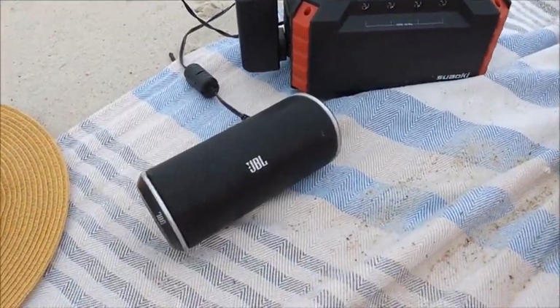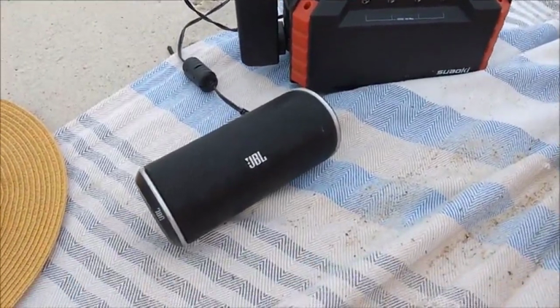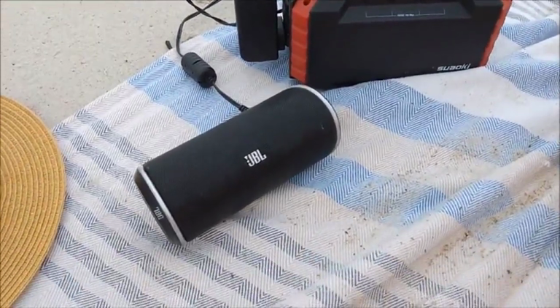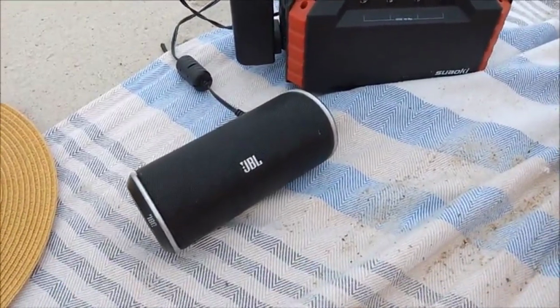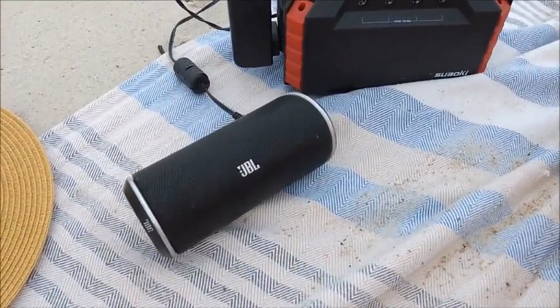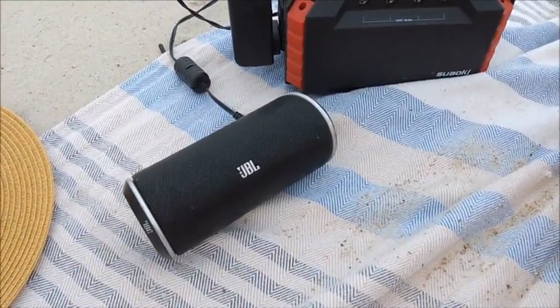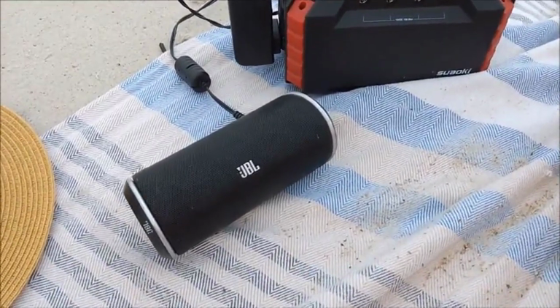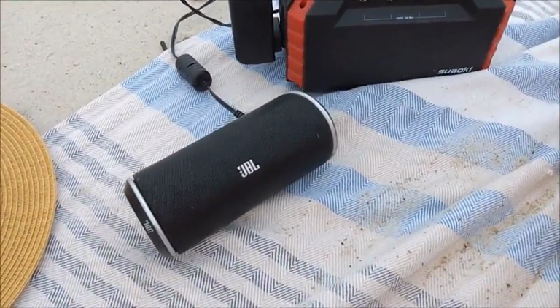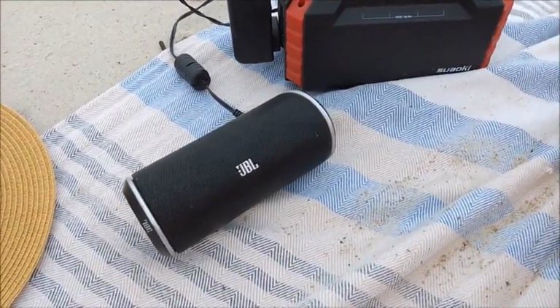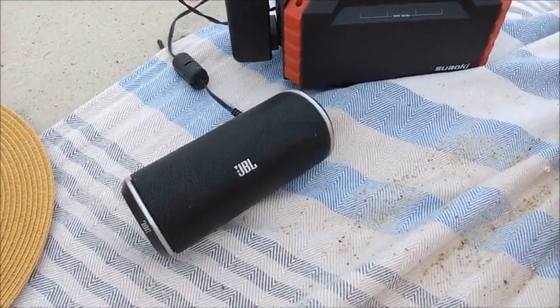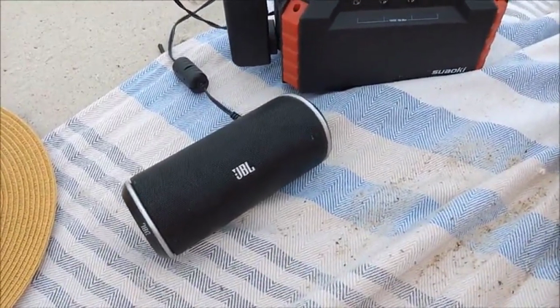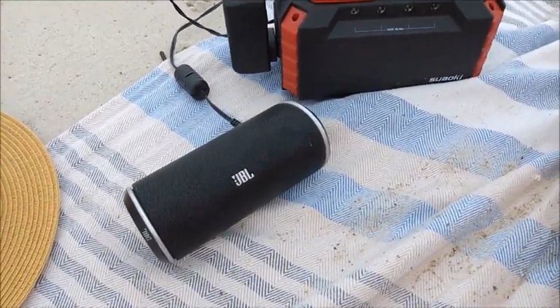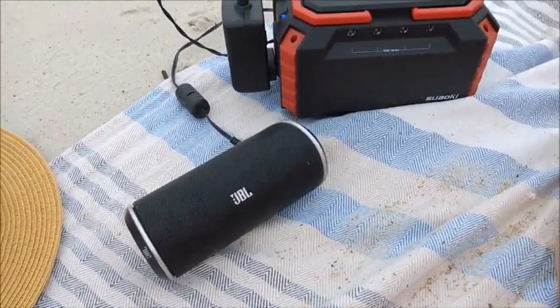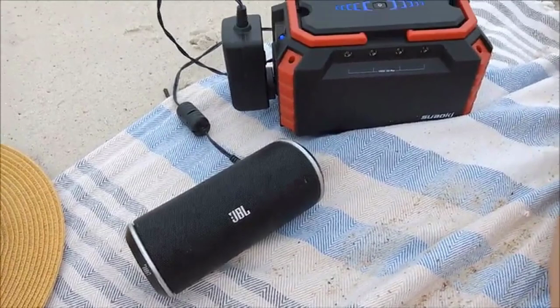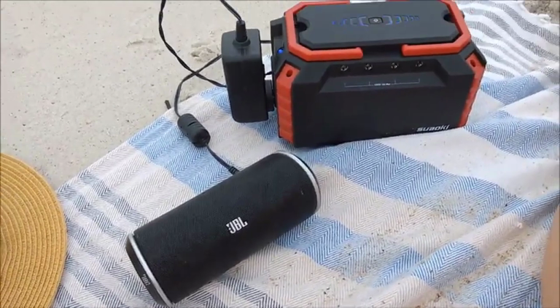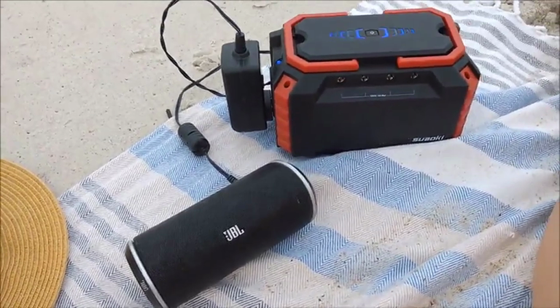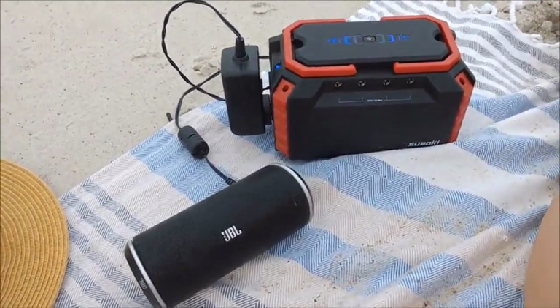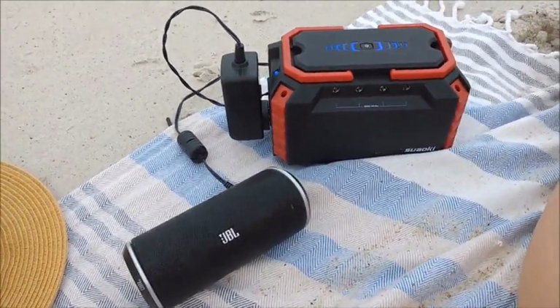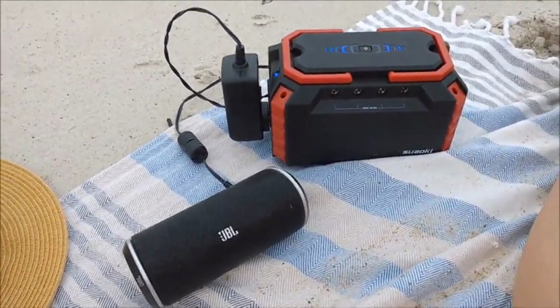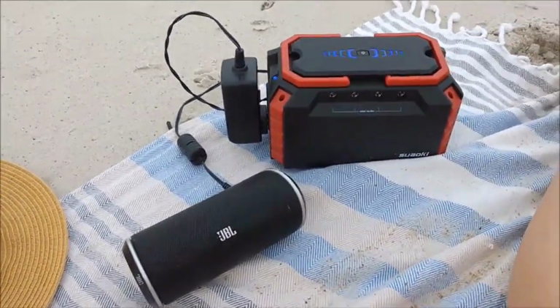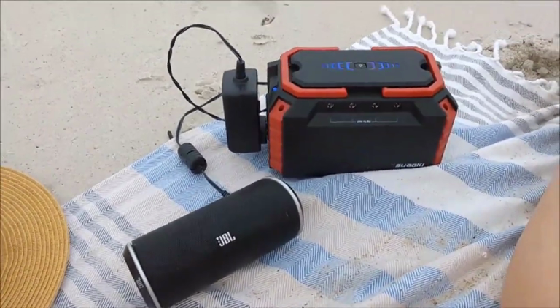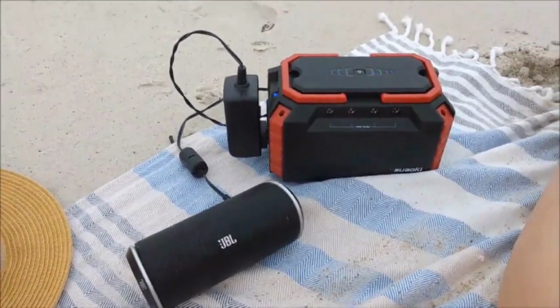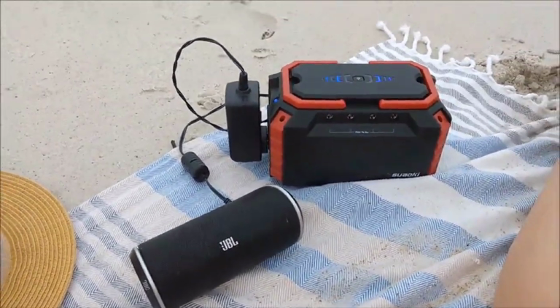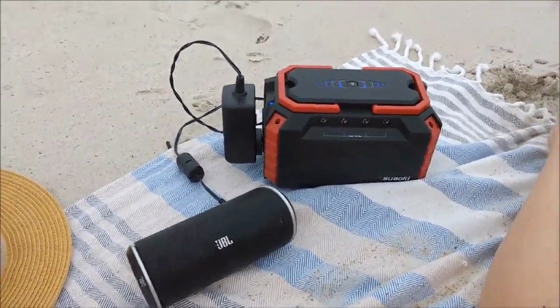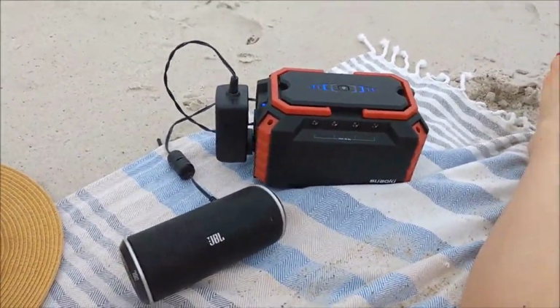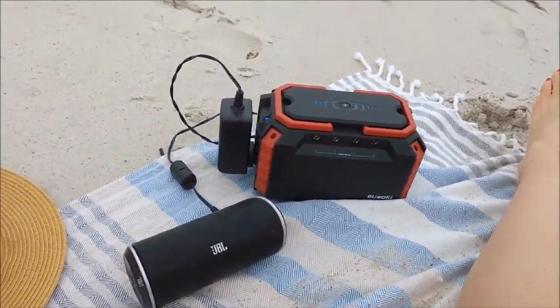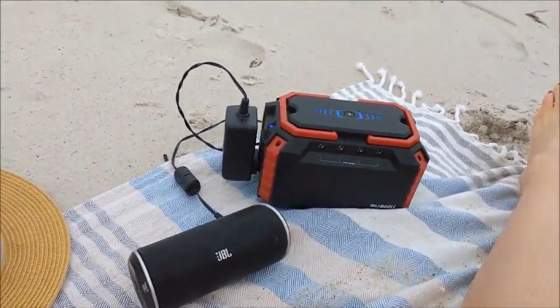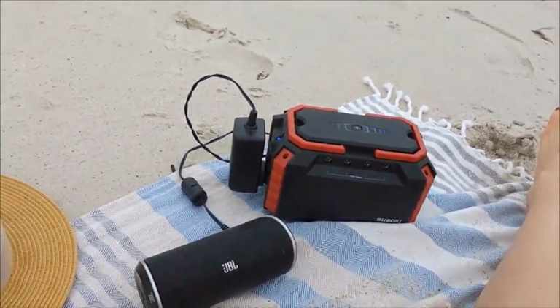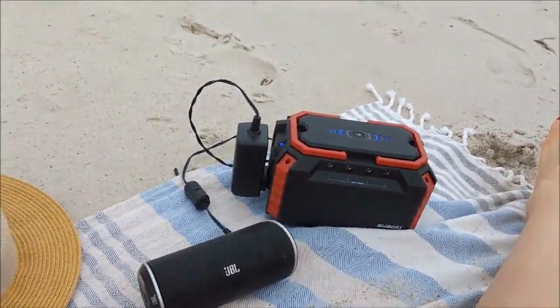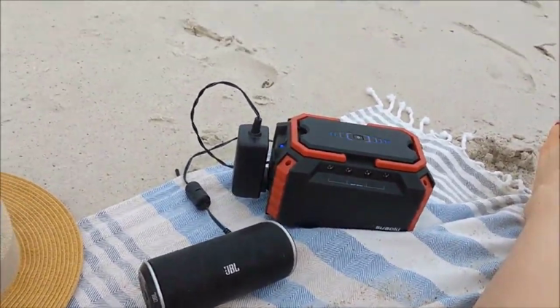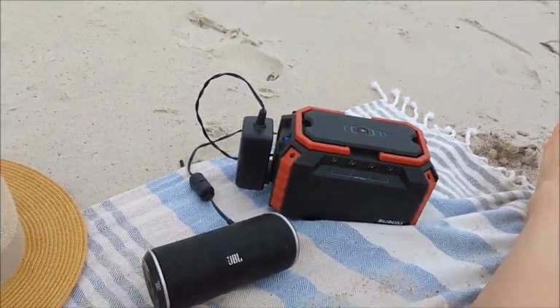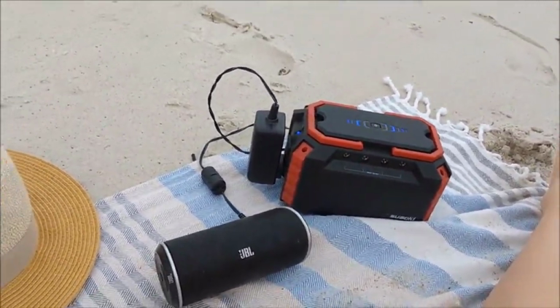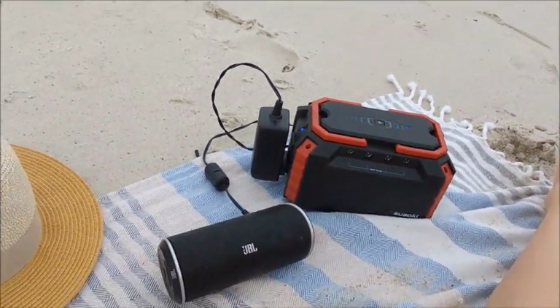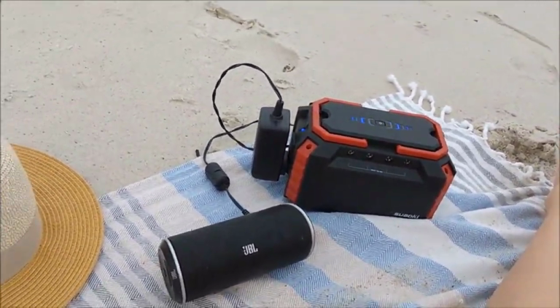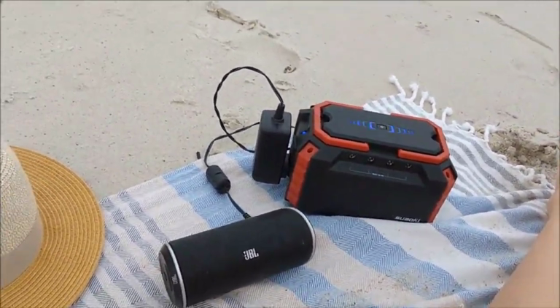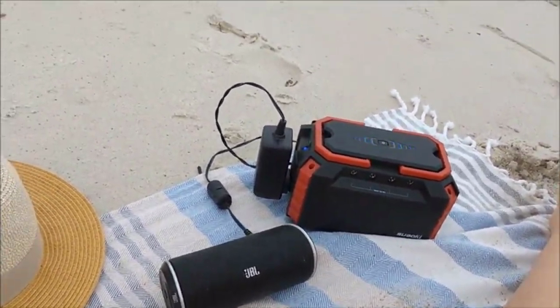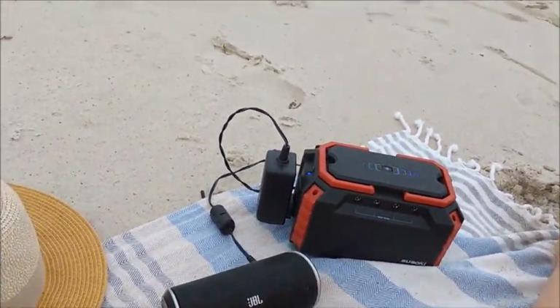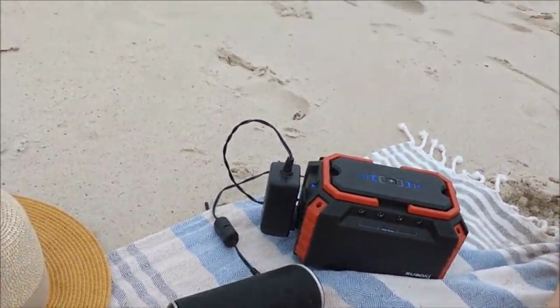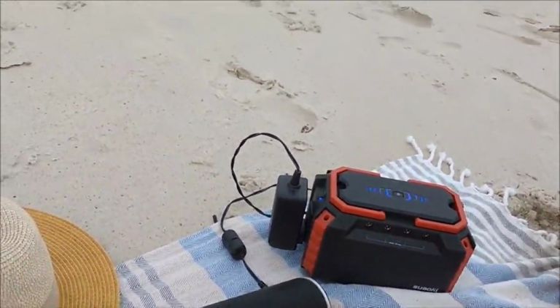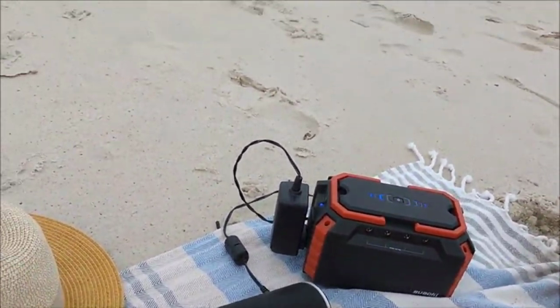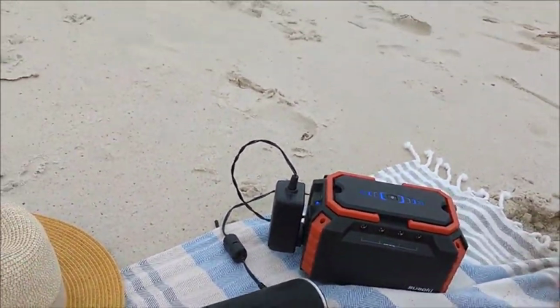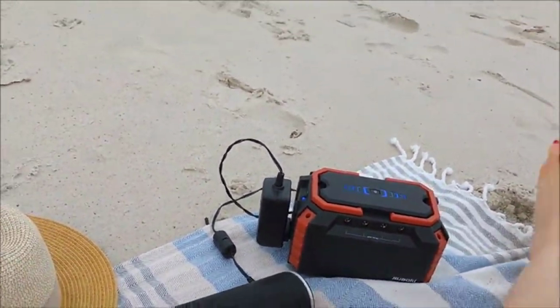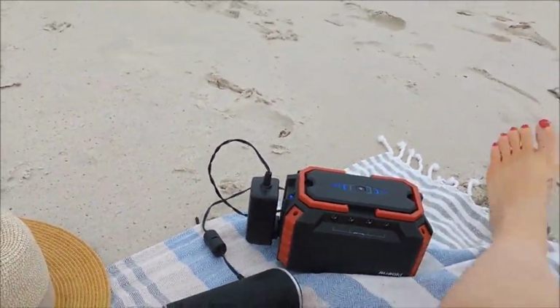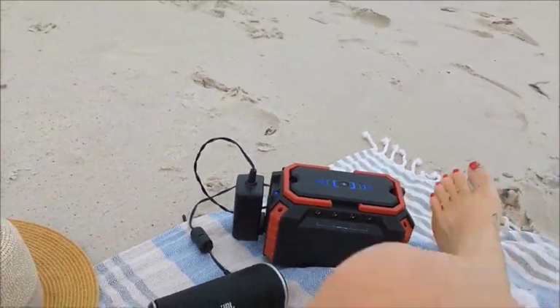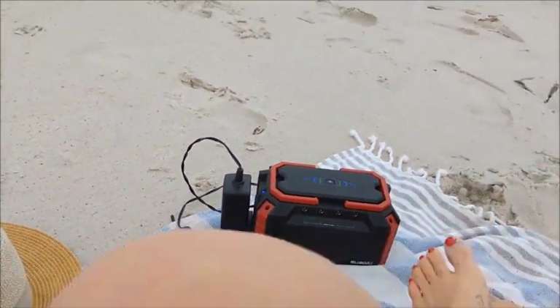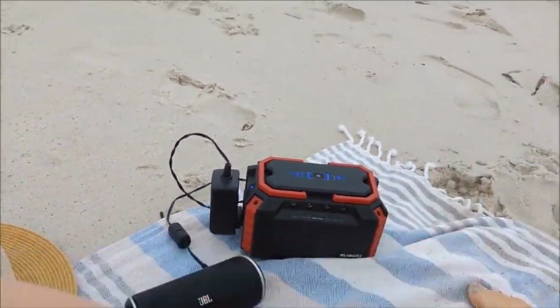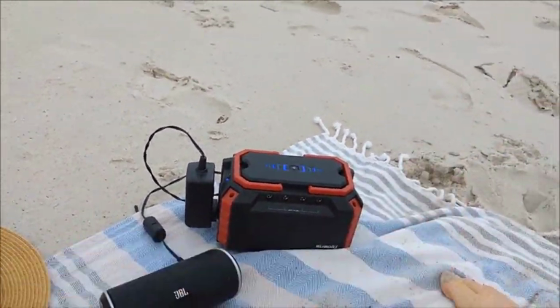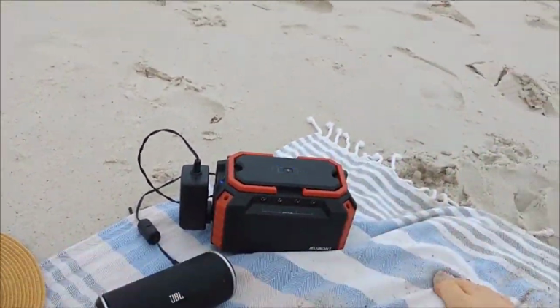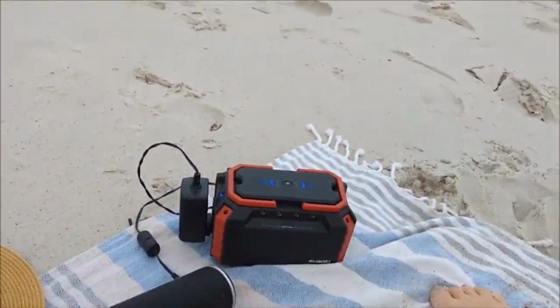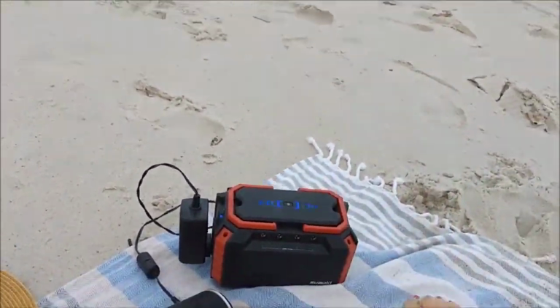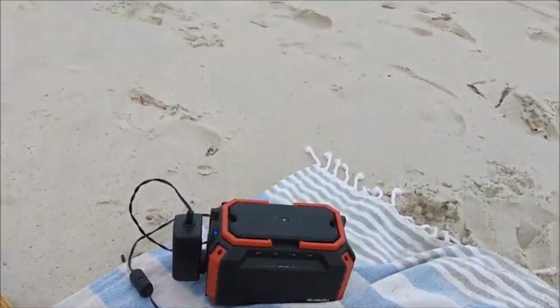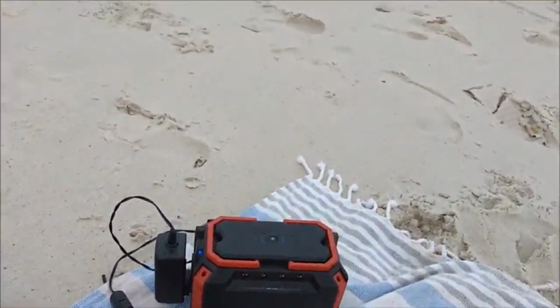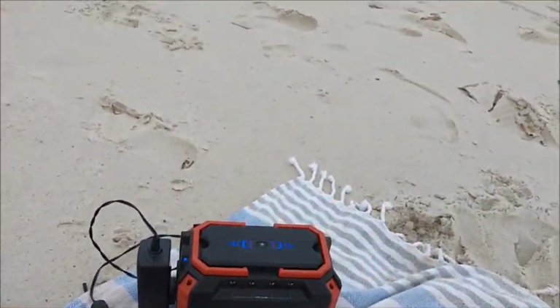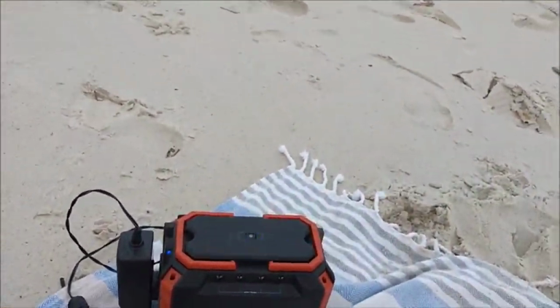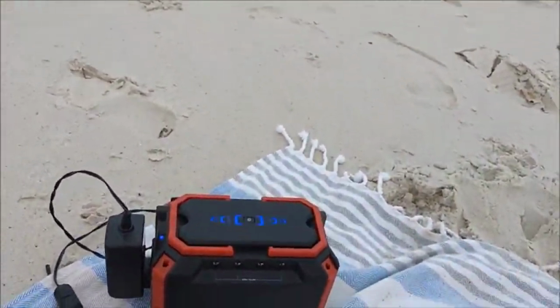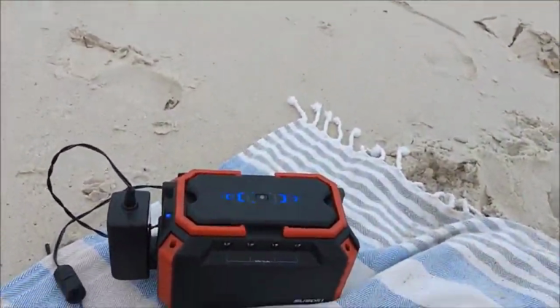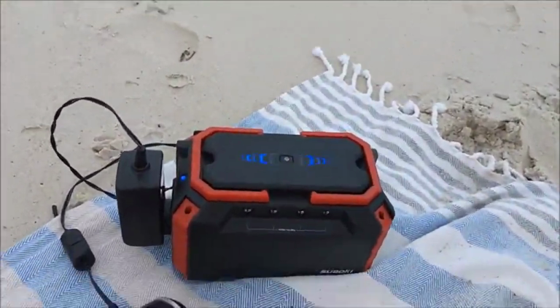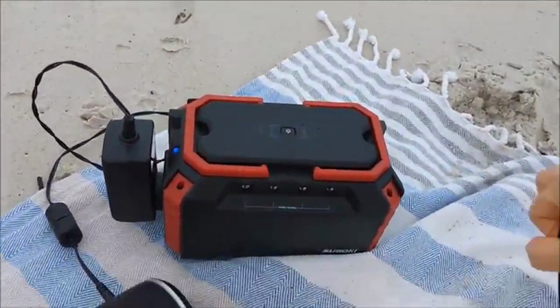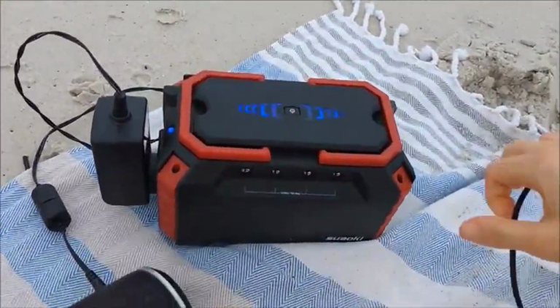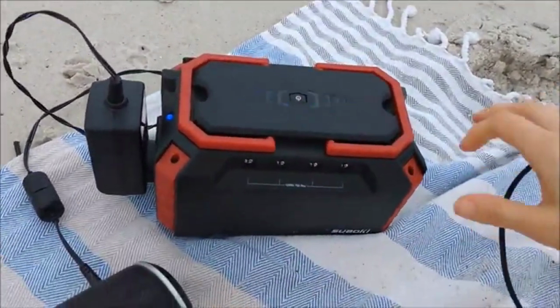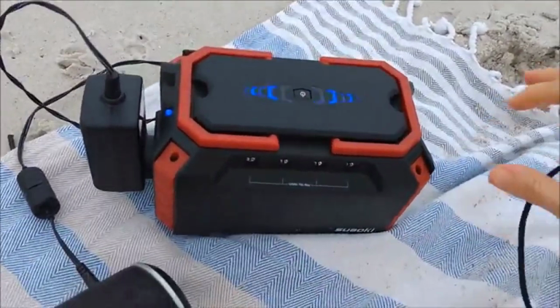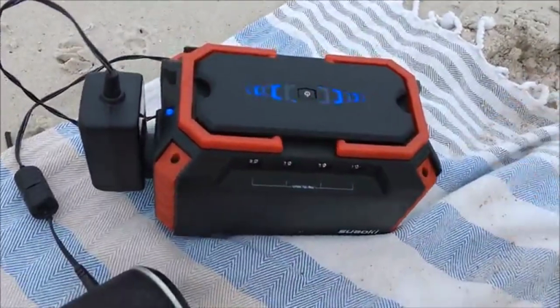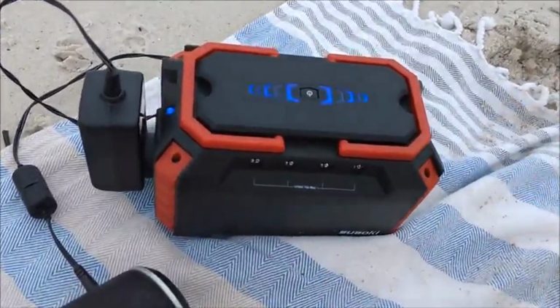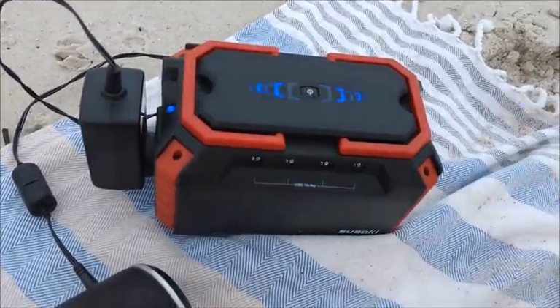Right now I'm charging my Bluetooth speaker. My phone is running low too, so I'm going to plug that in as well.